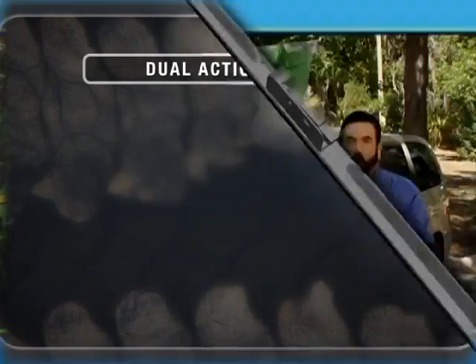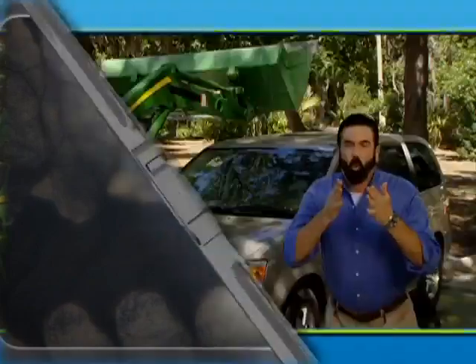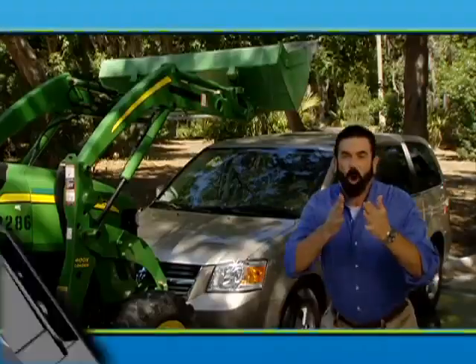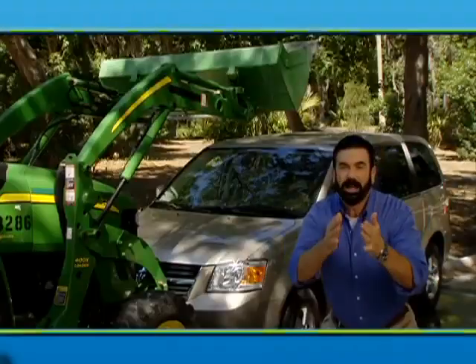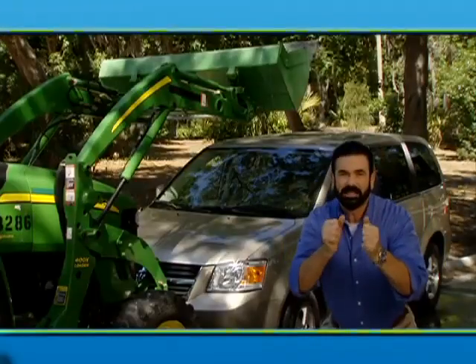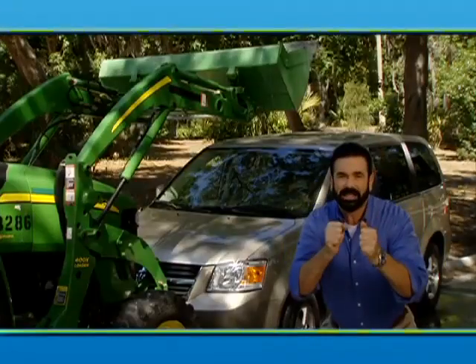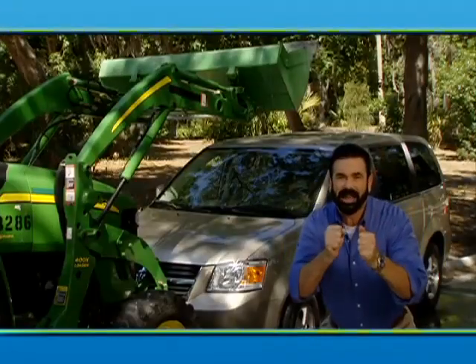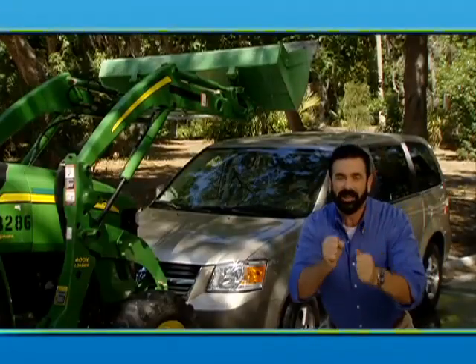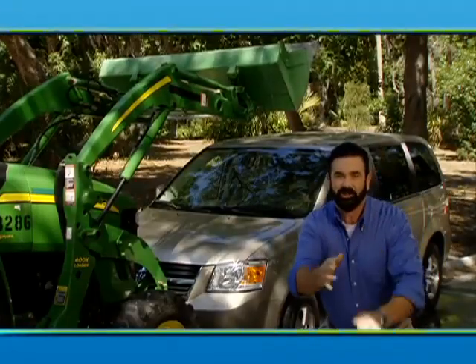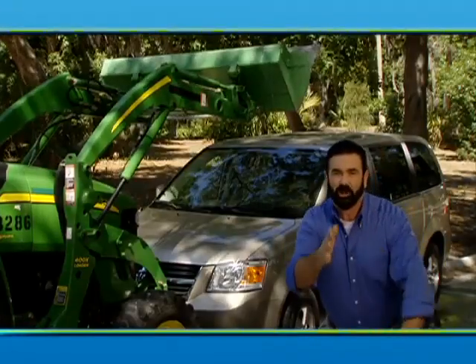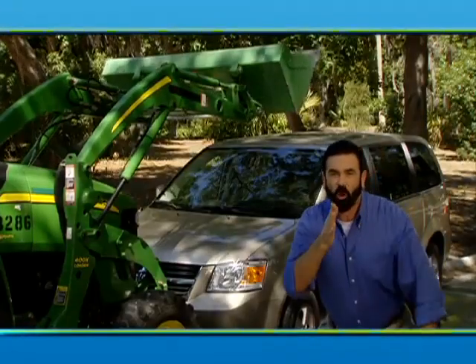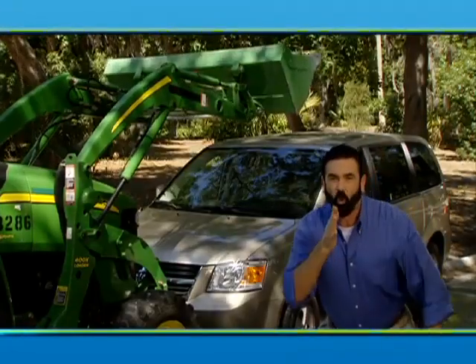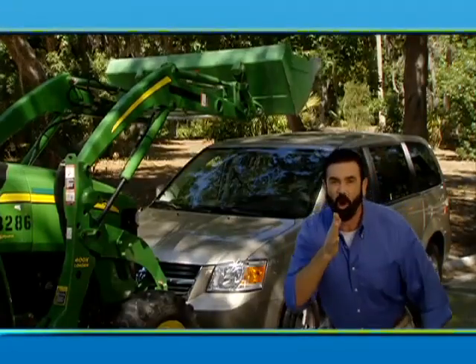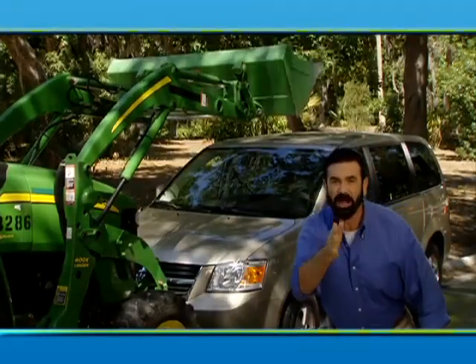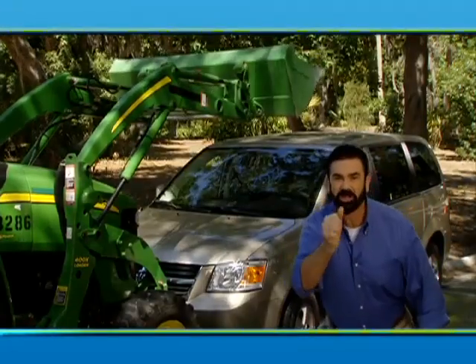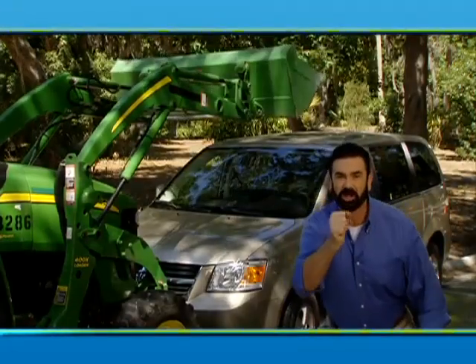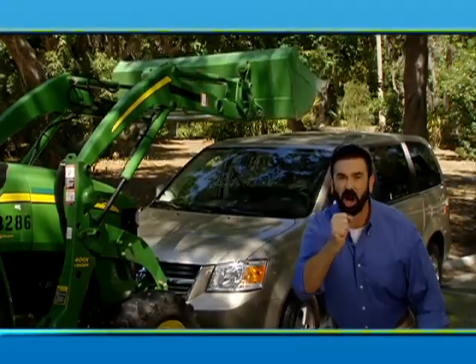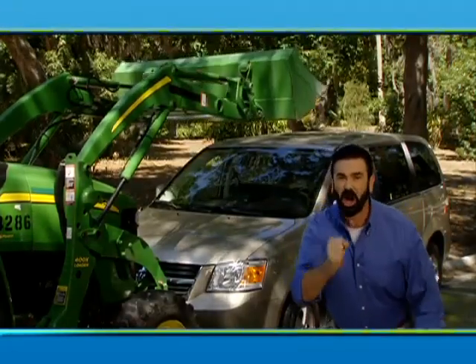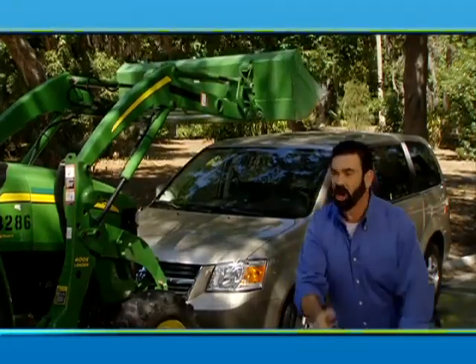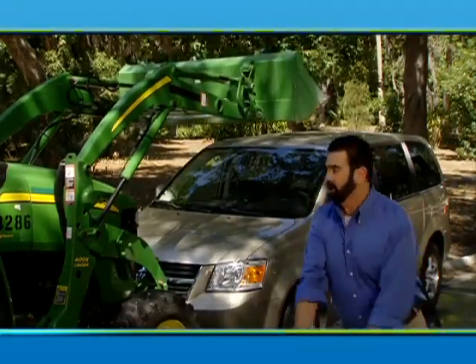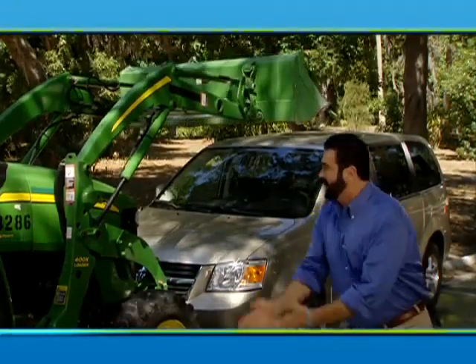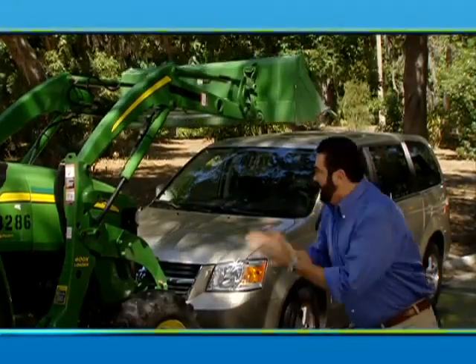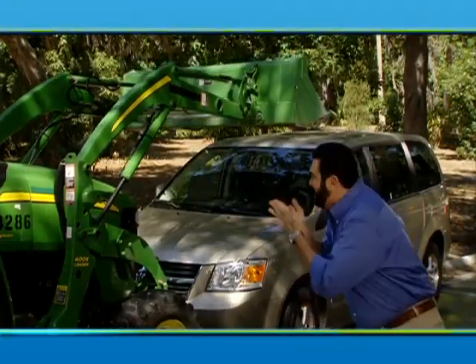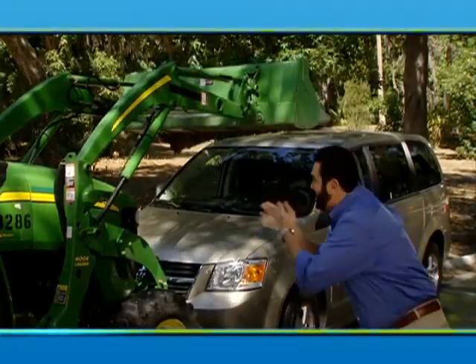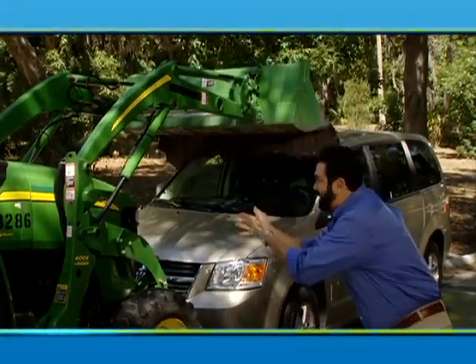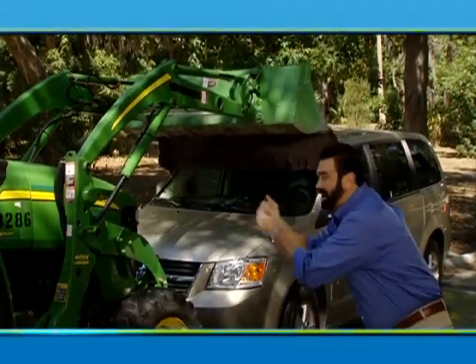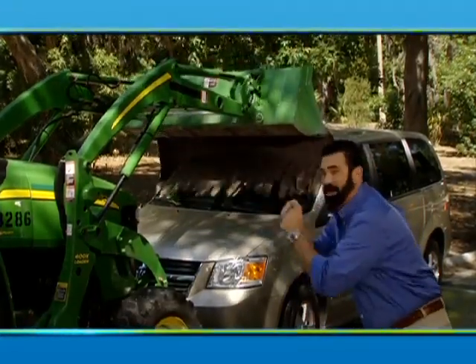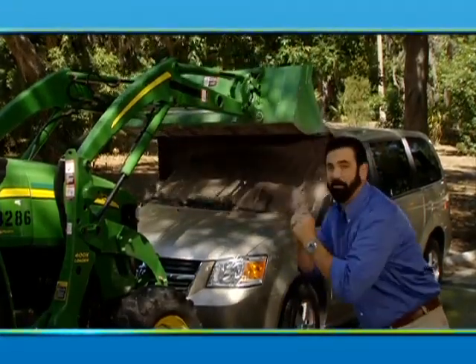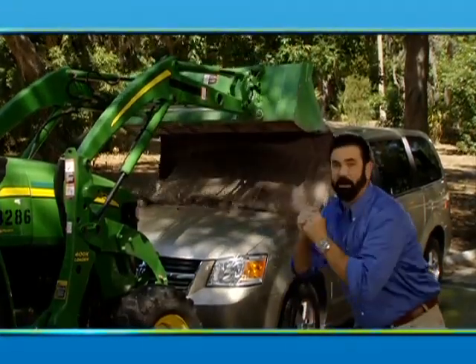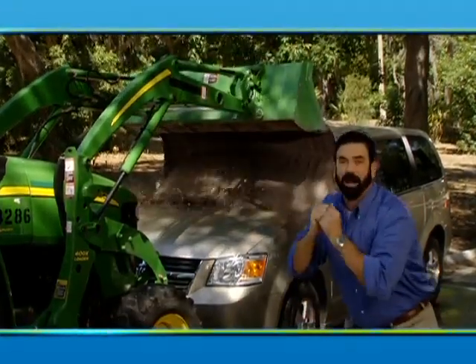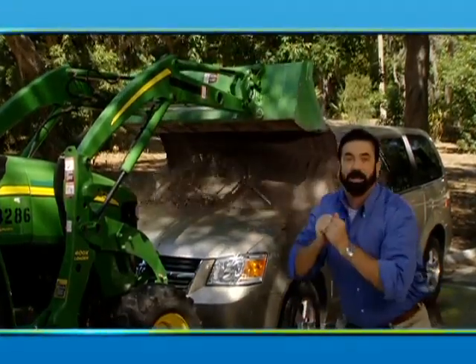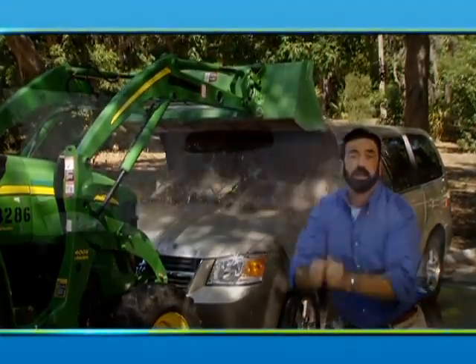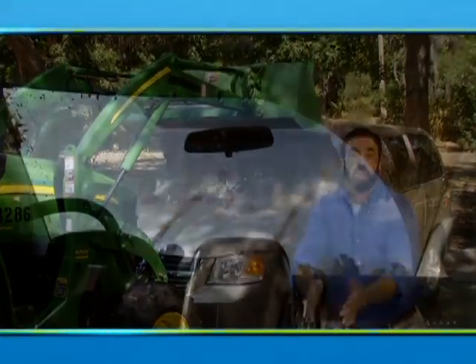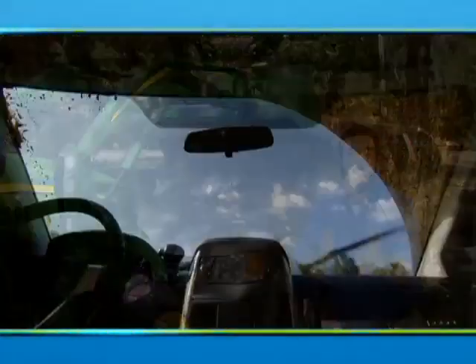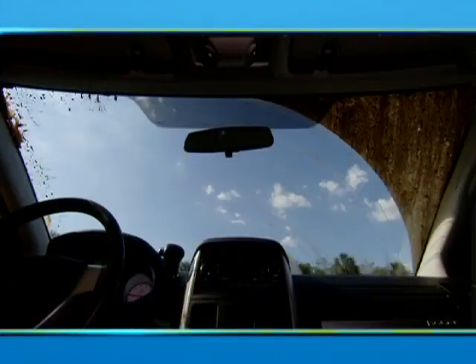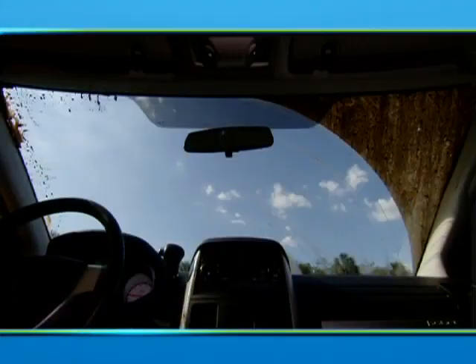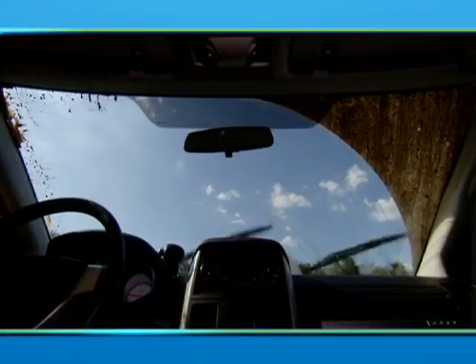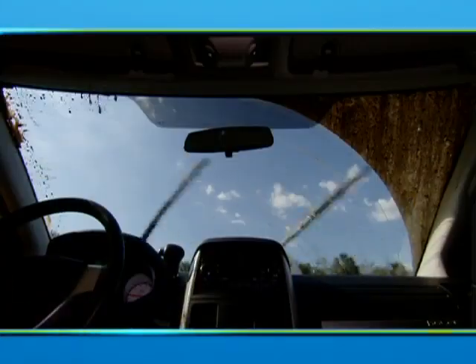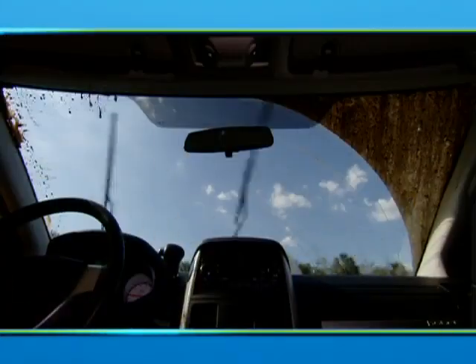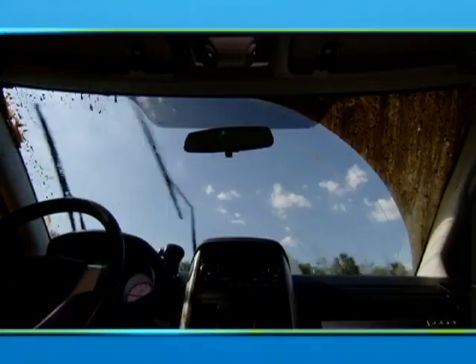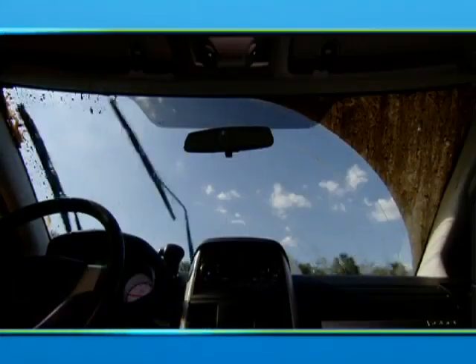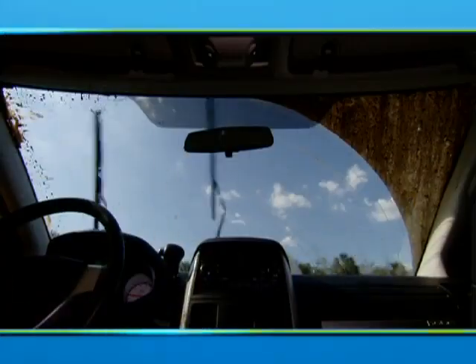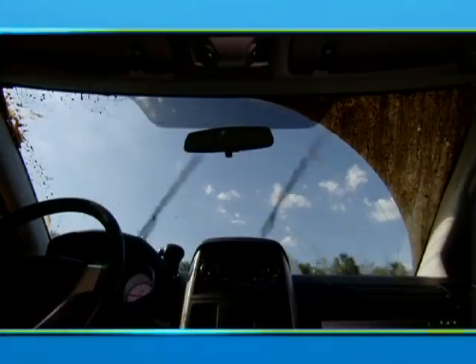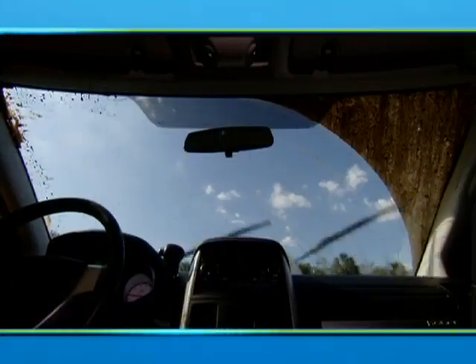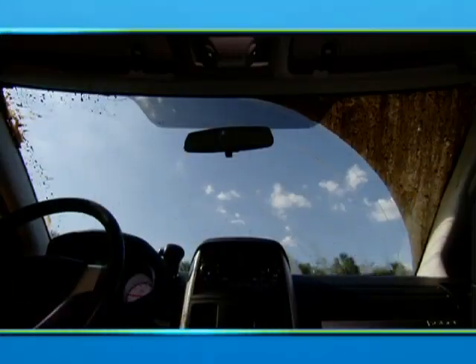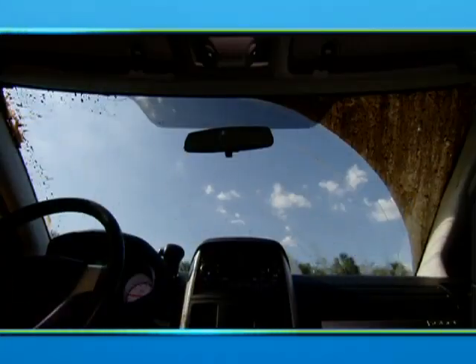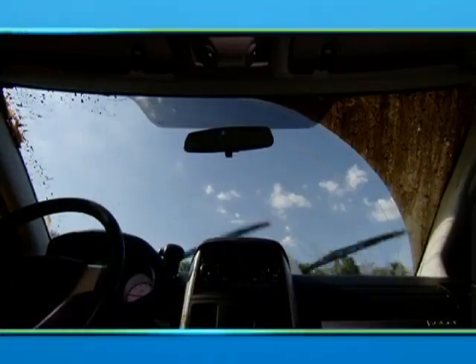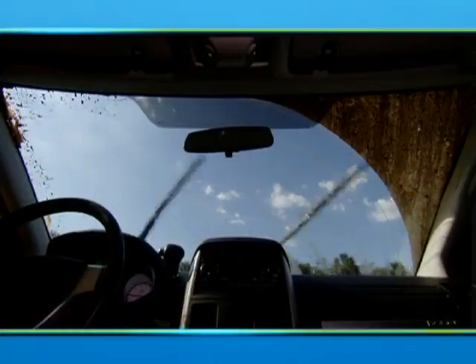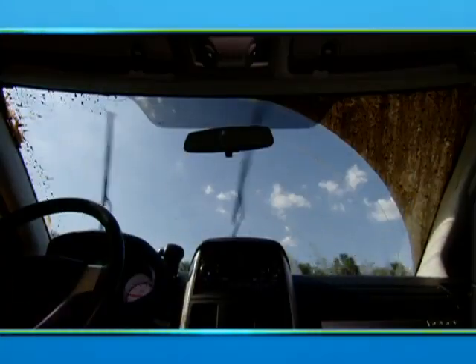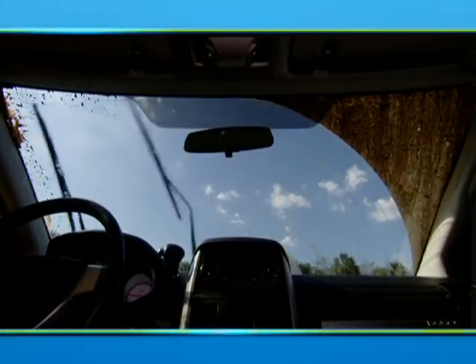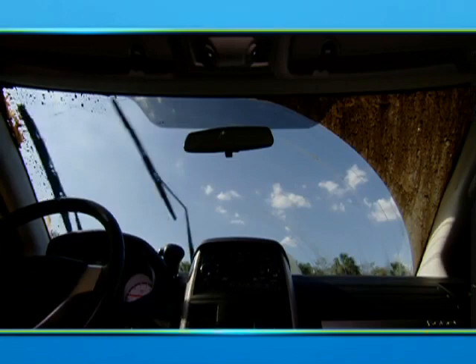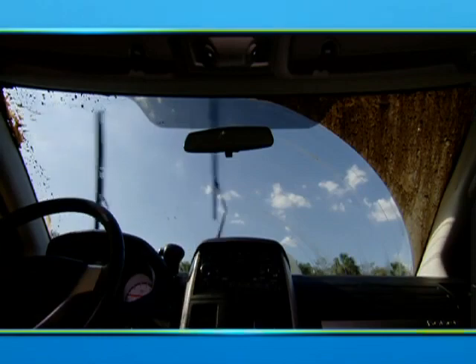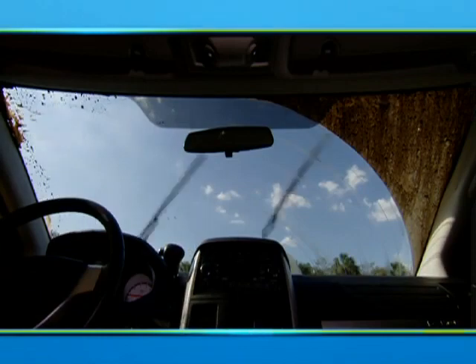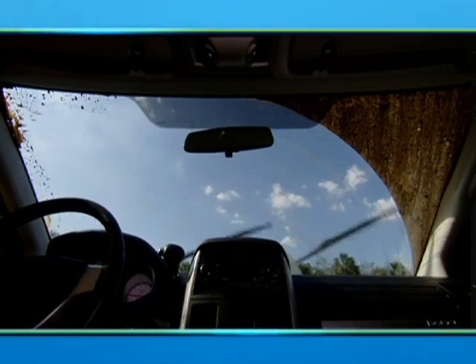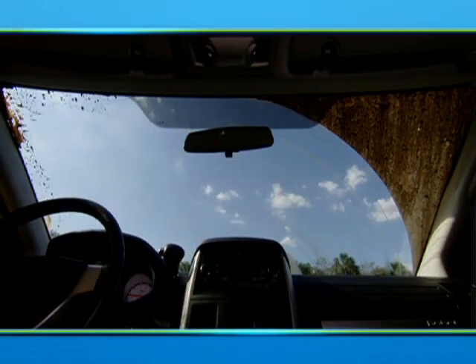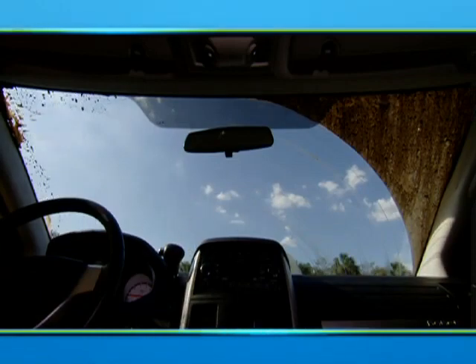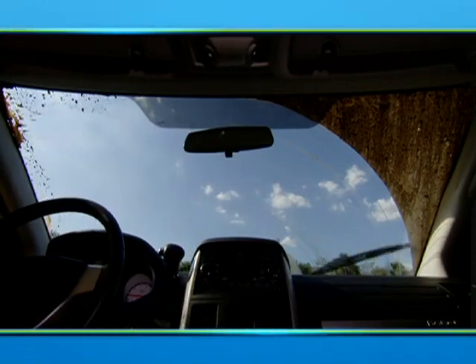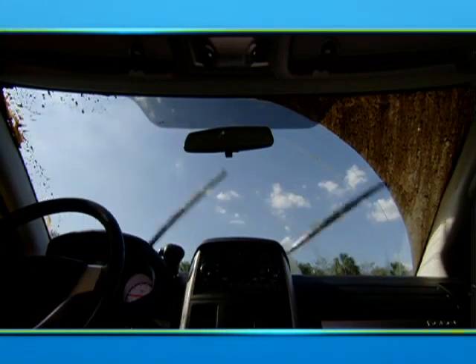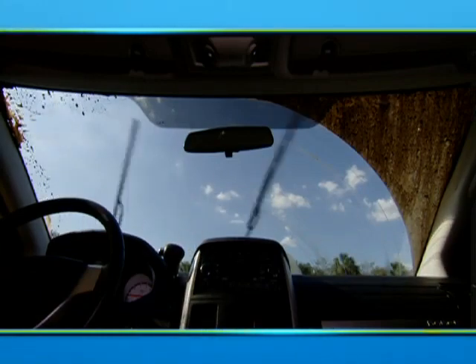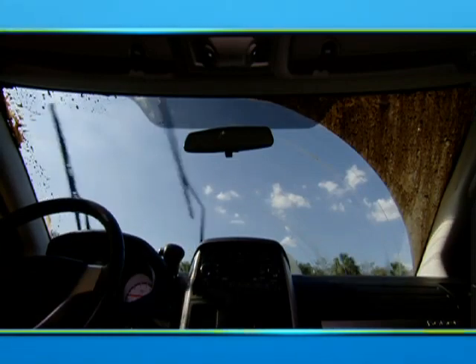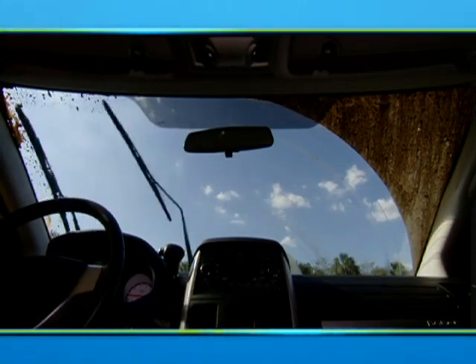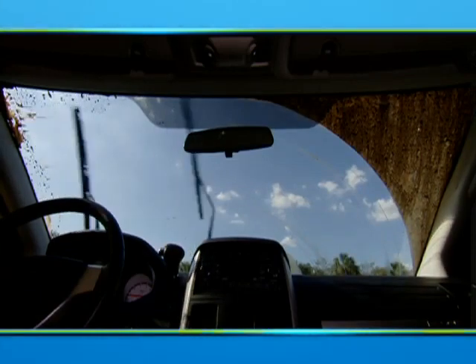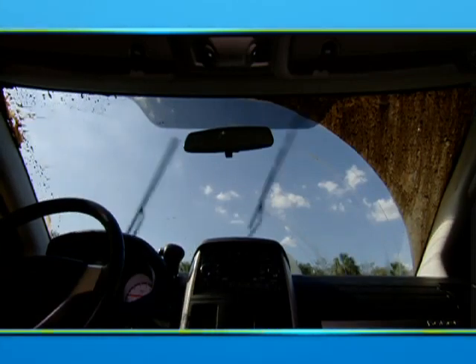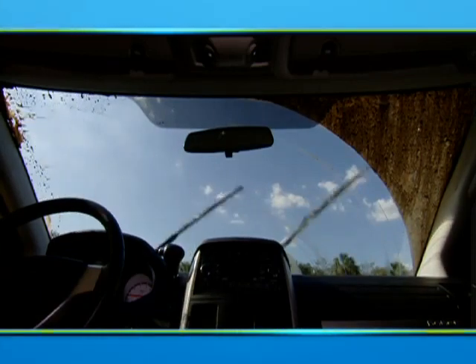Watch this. One car and a ton of mud. You can always depend on the cleaning power of the Gator Blade.